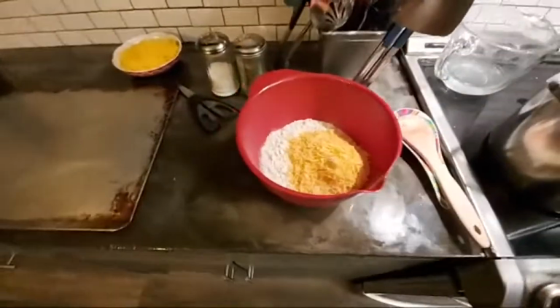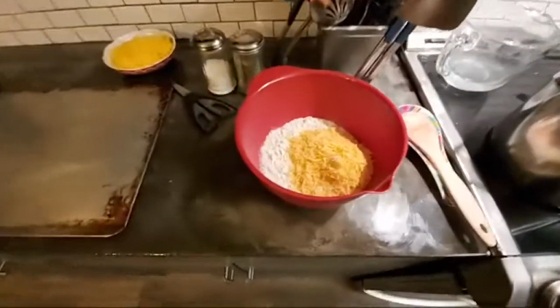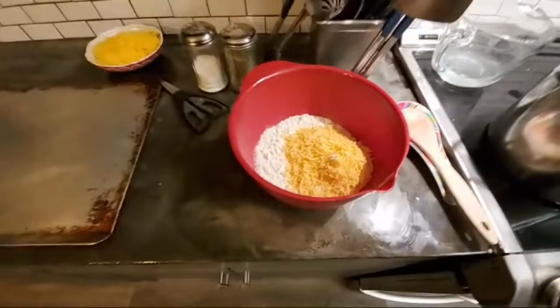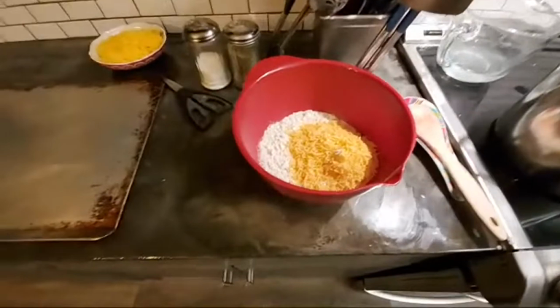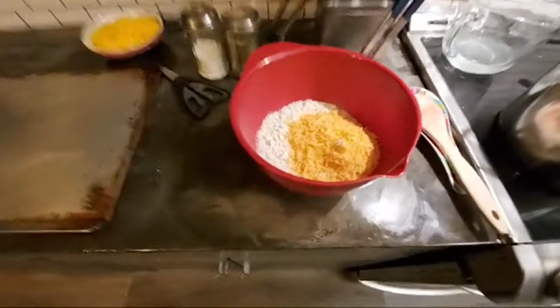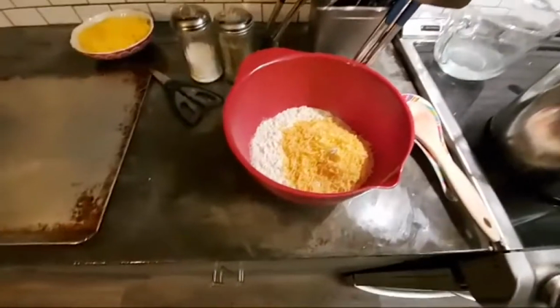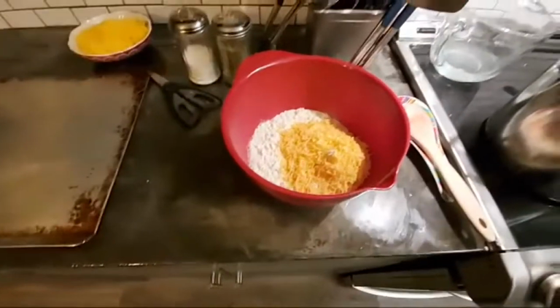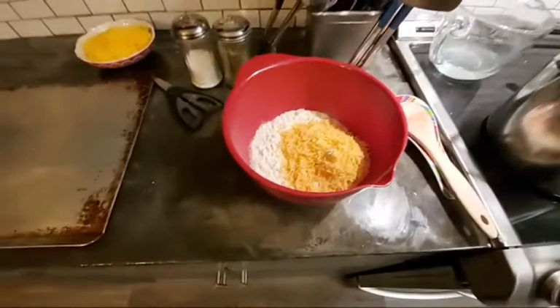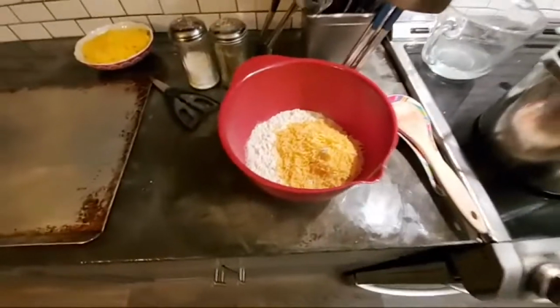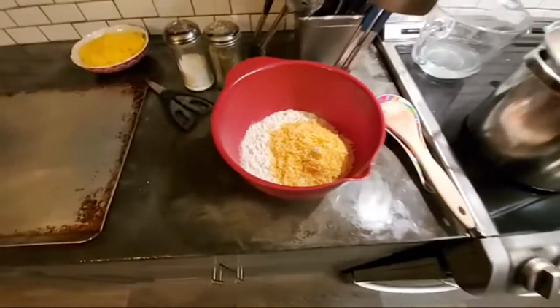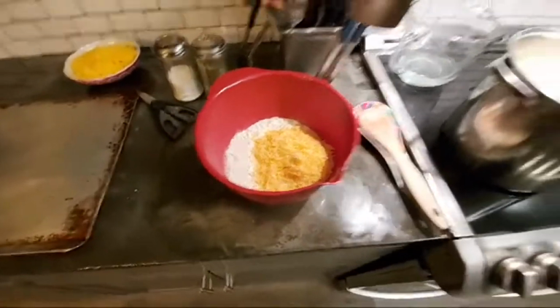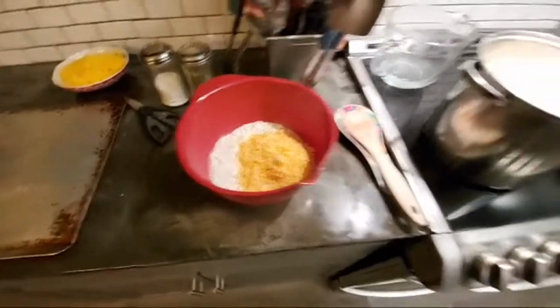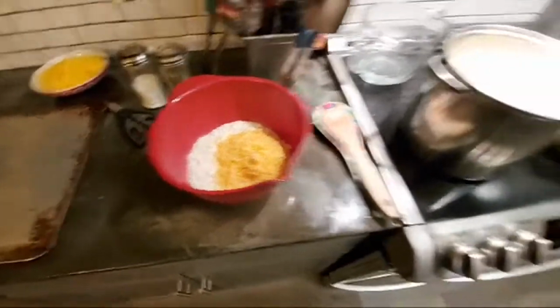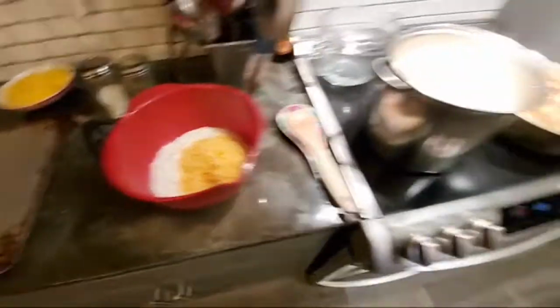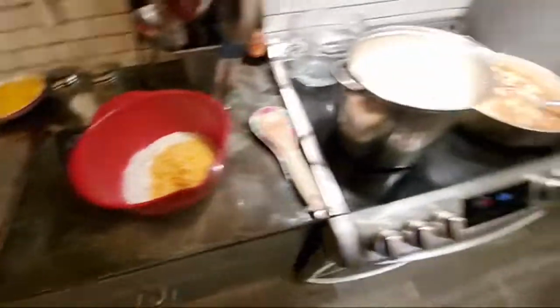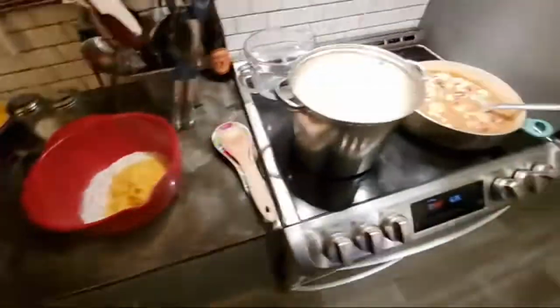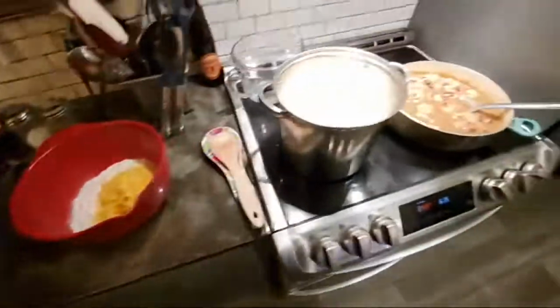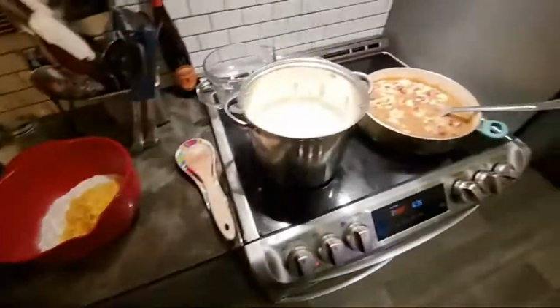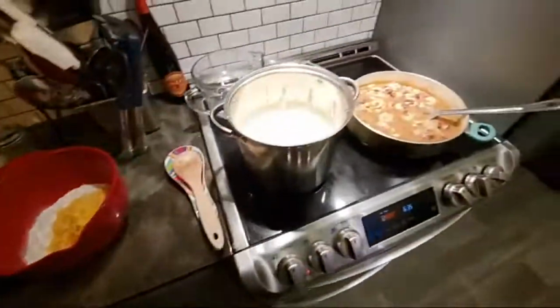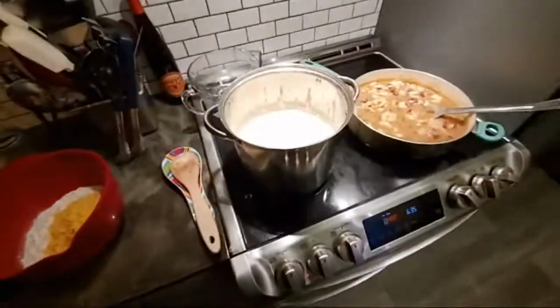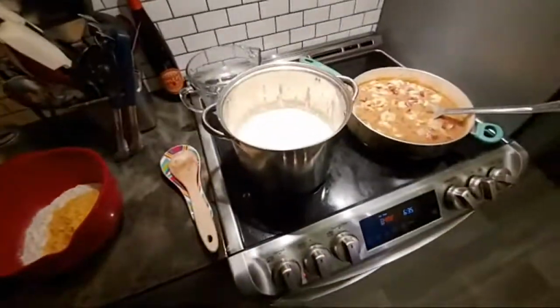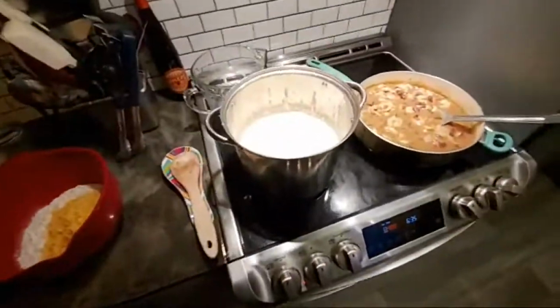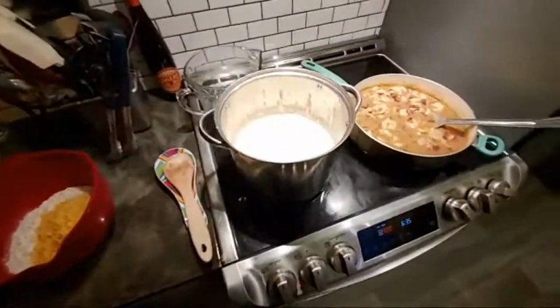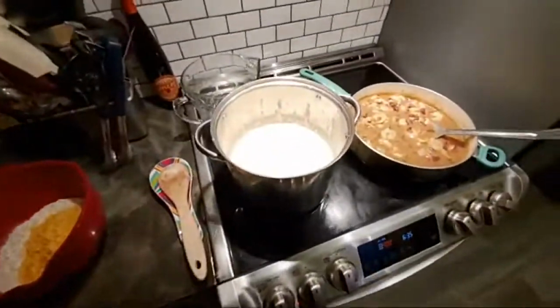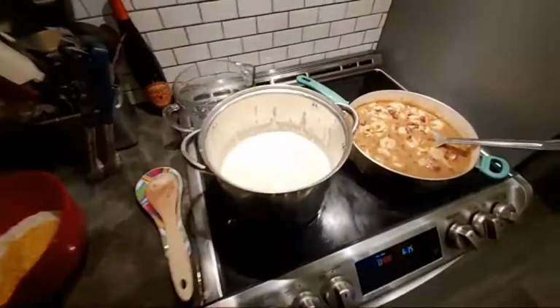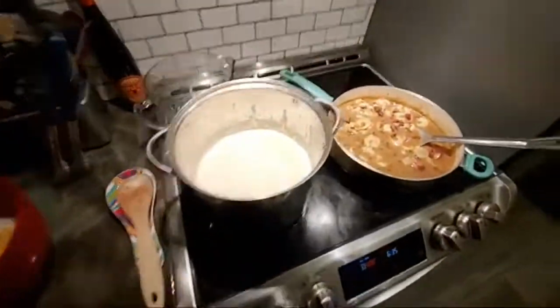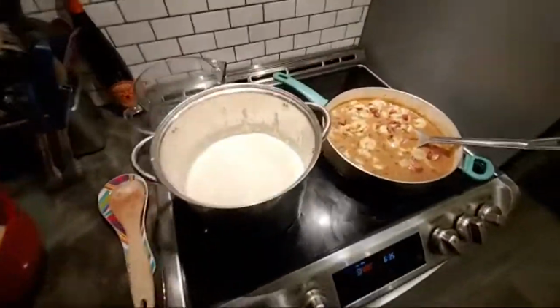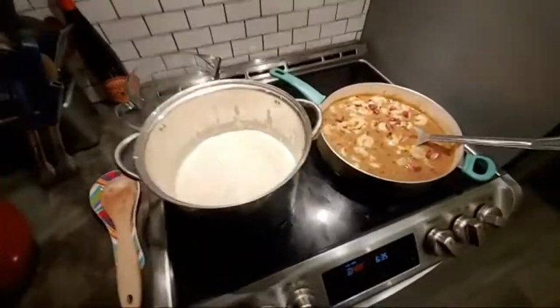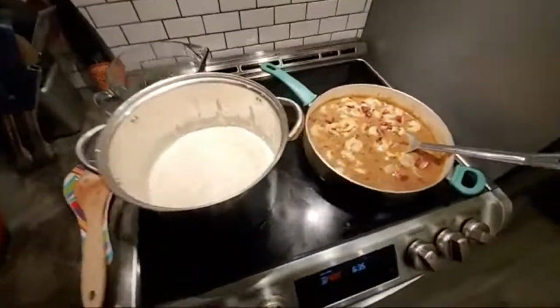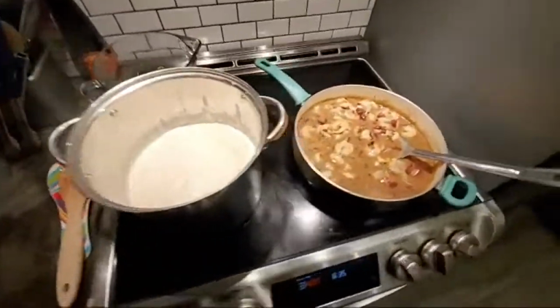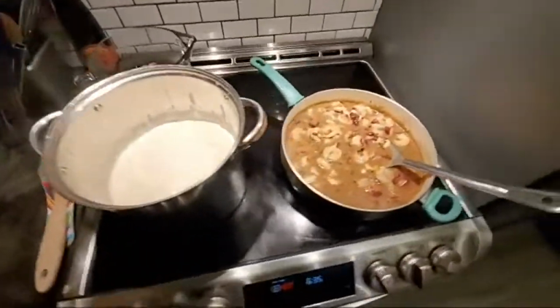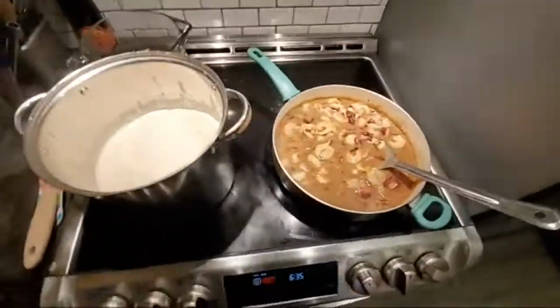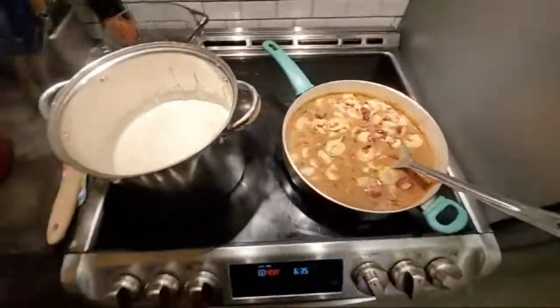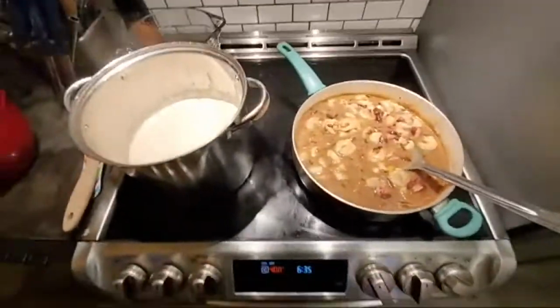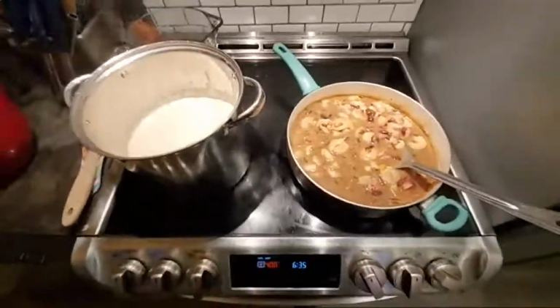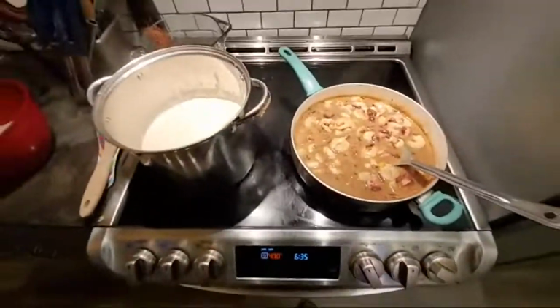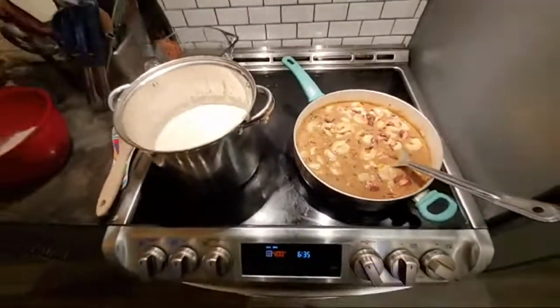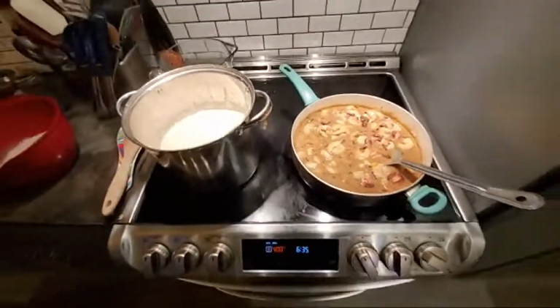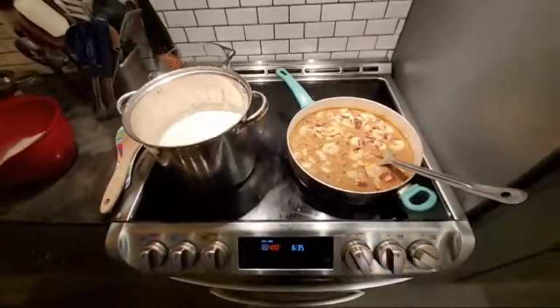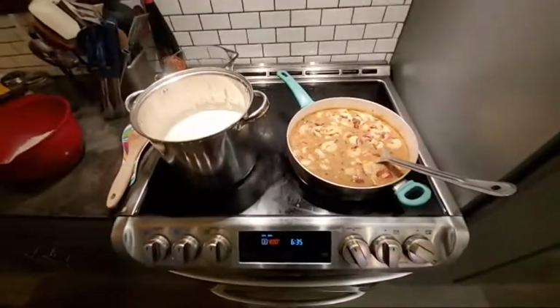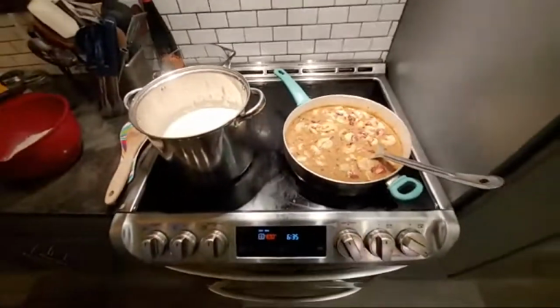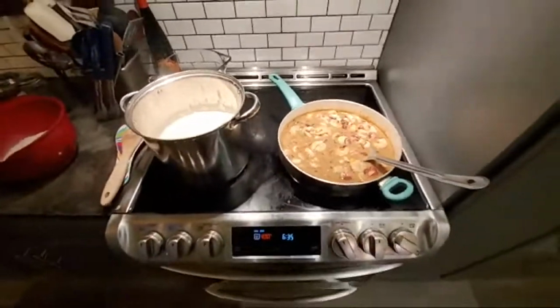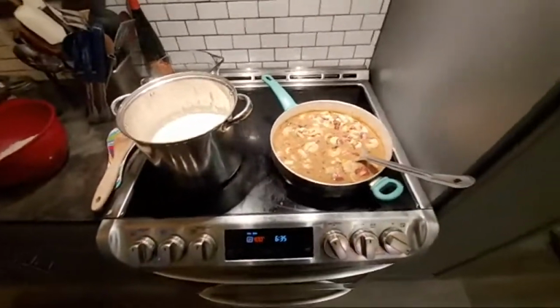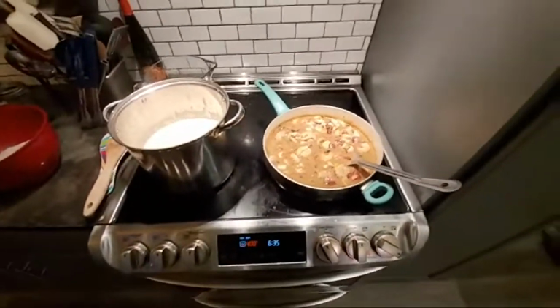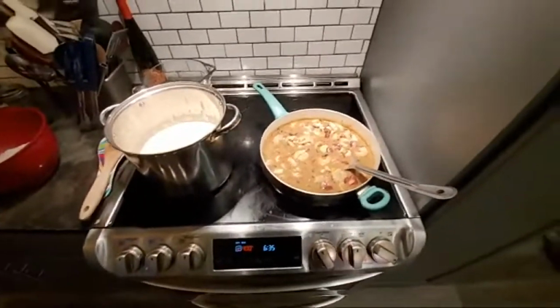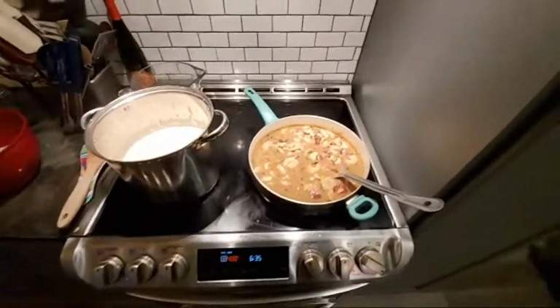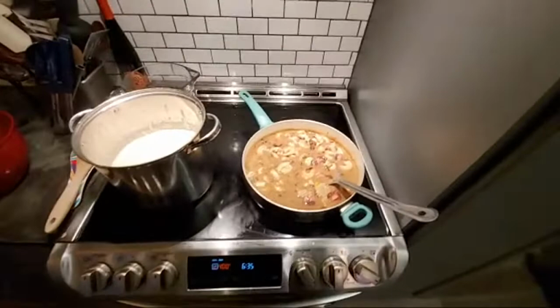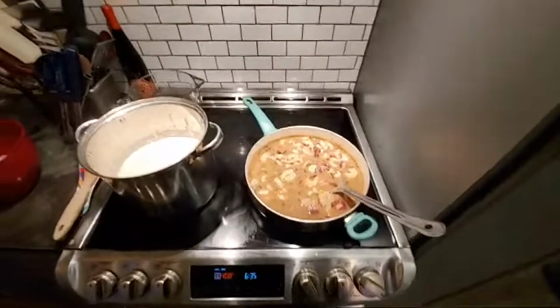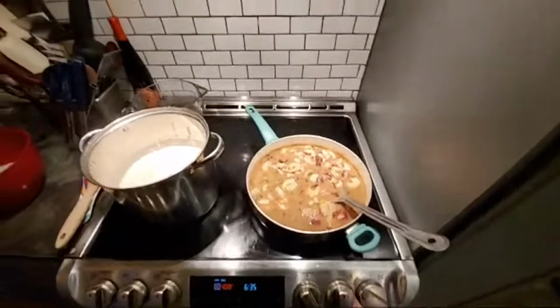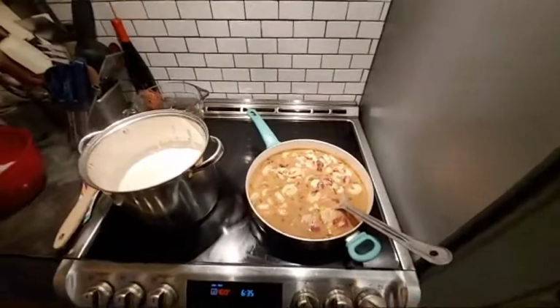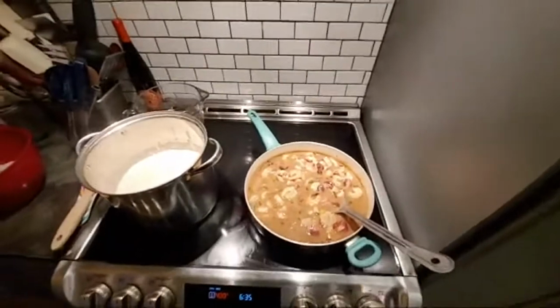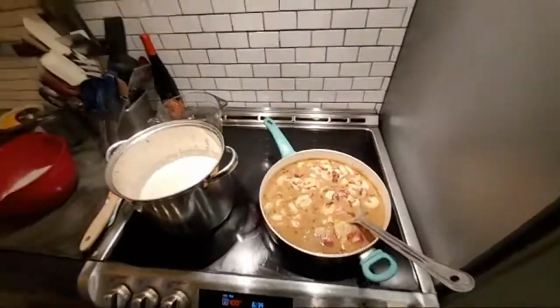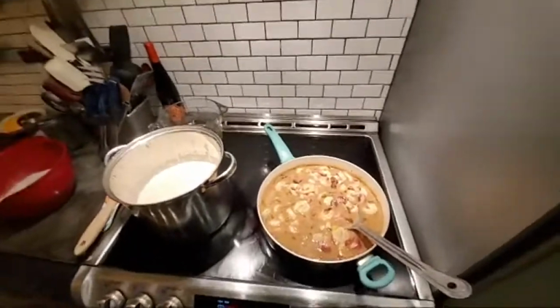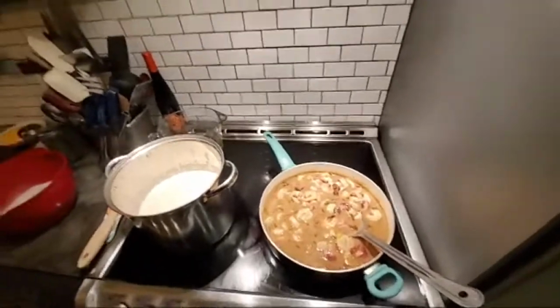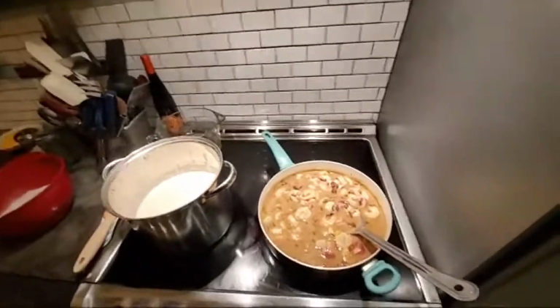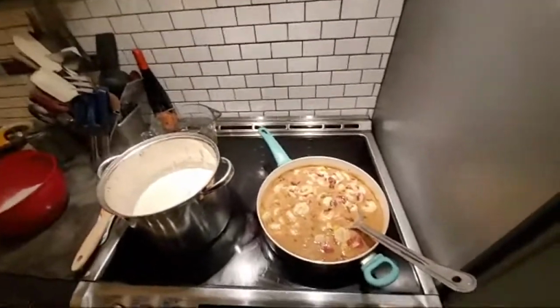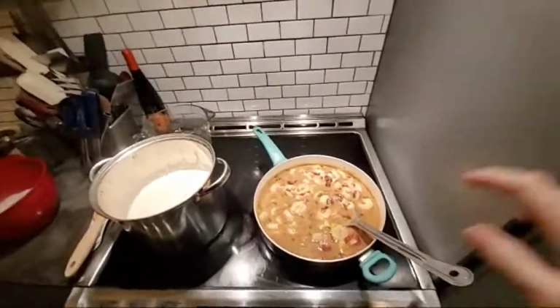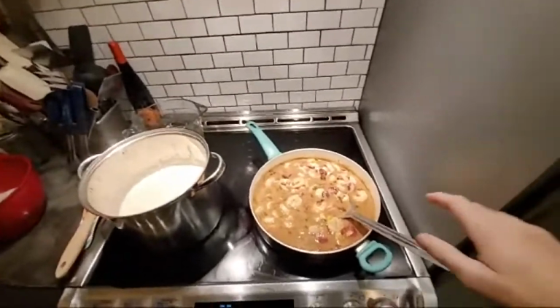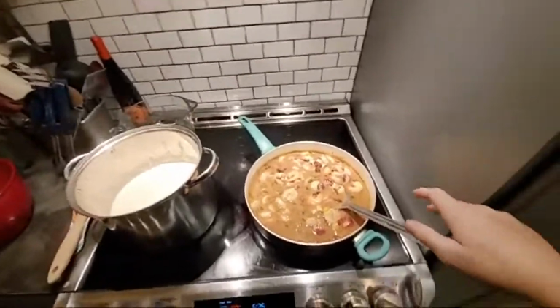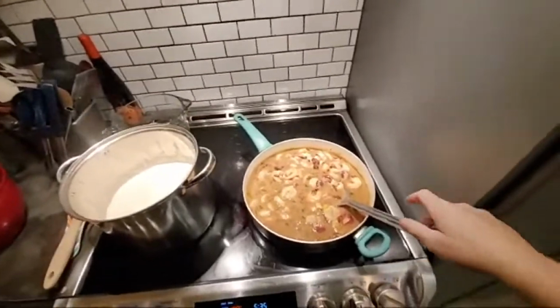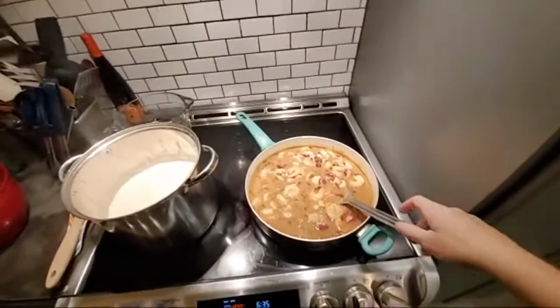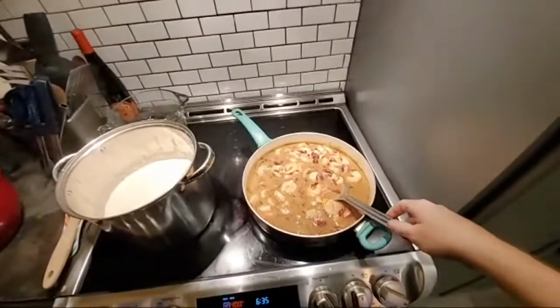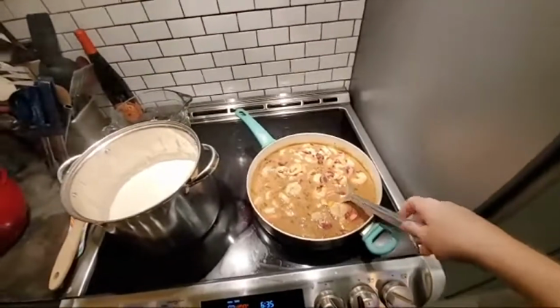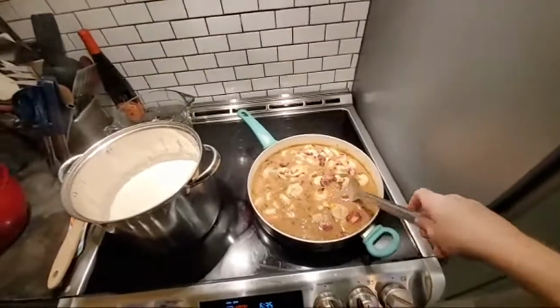Red Lobster biscuits with Southern-style shrimp and grits — this is going to be the bomb. I'm just doing a small little batch of this kit.